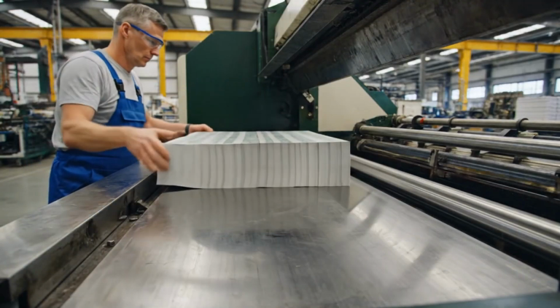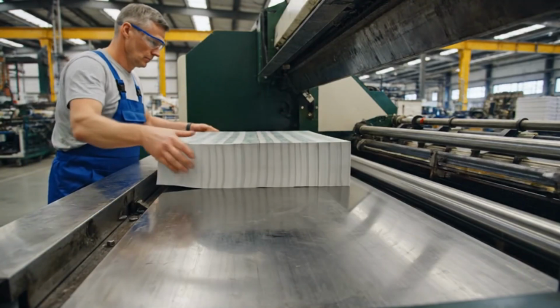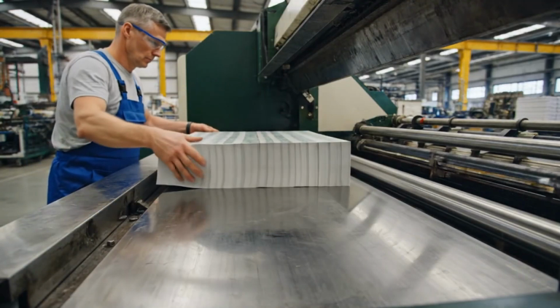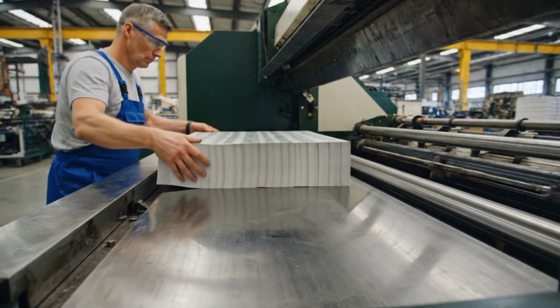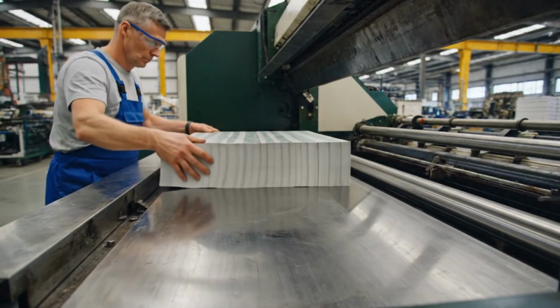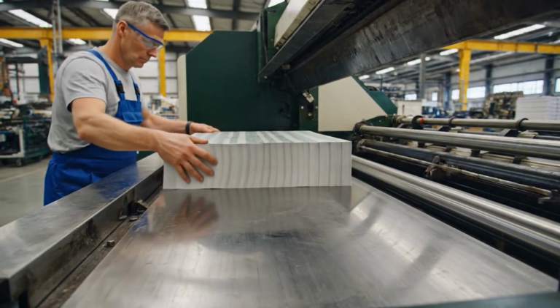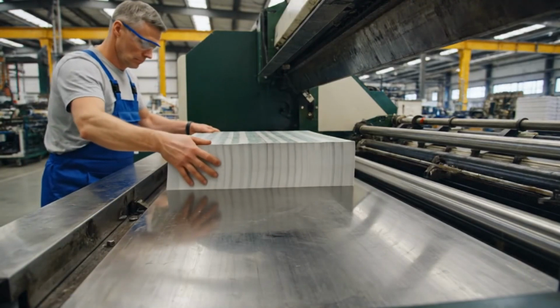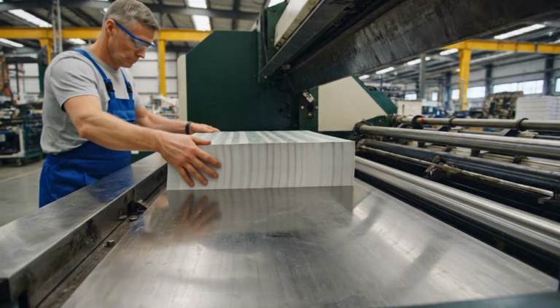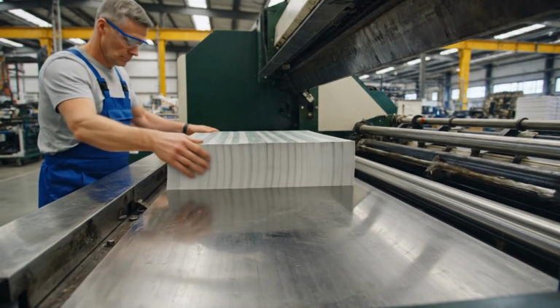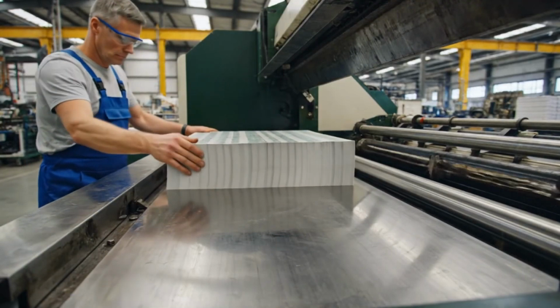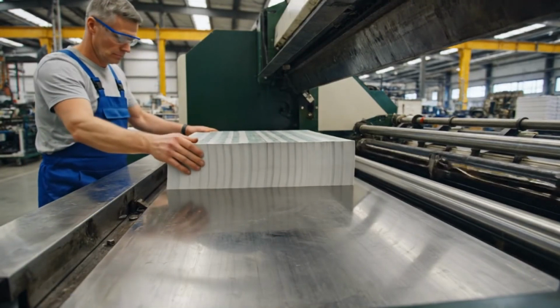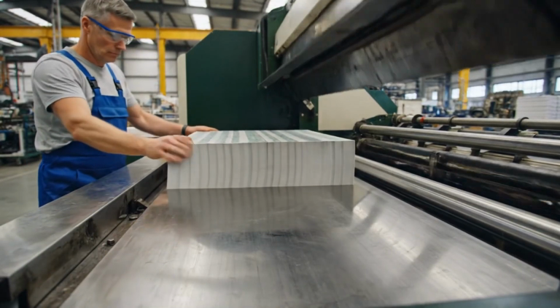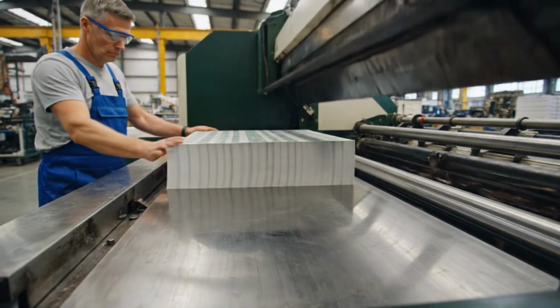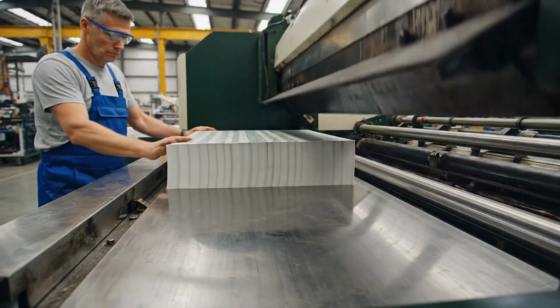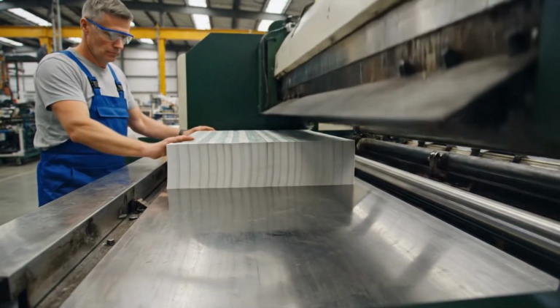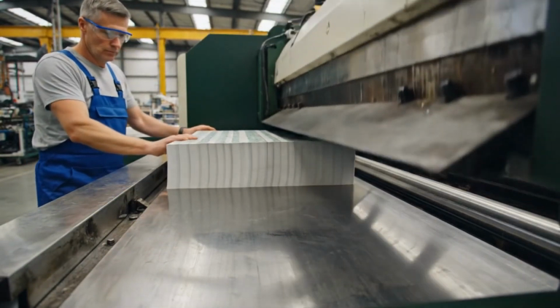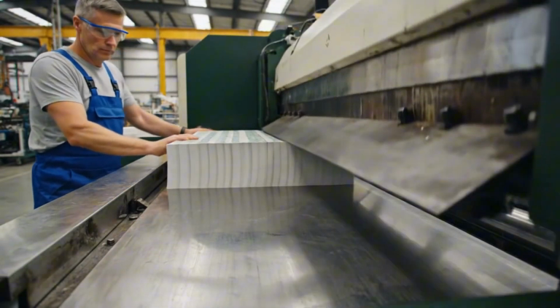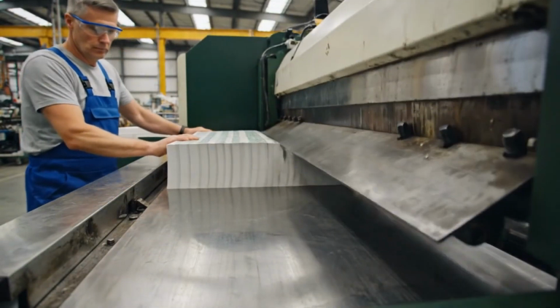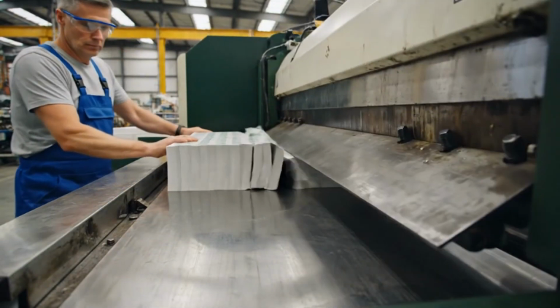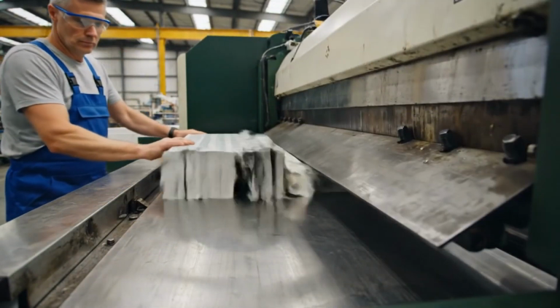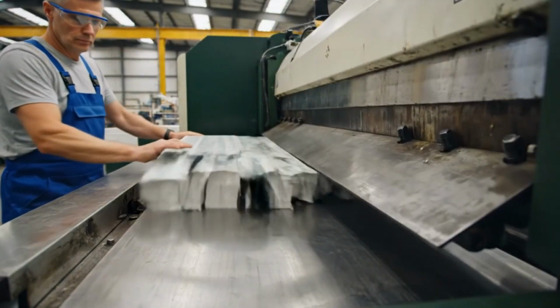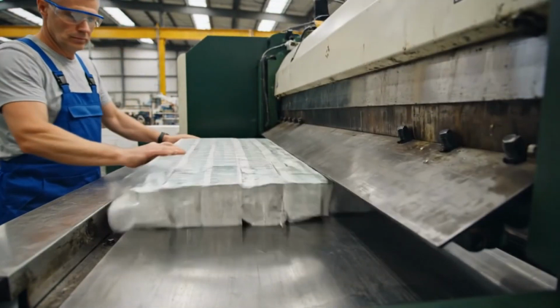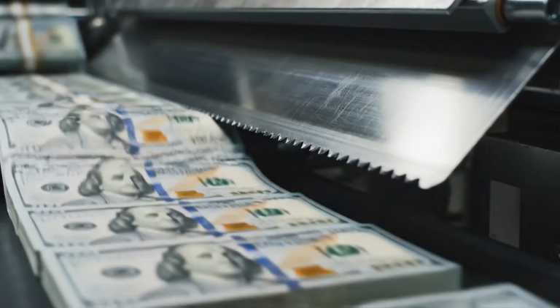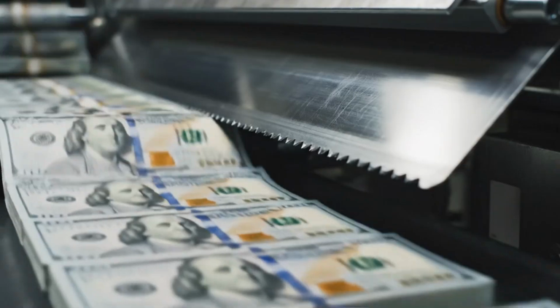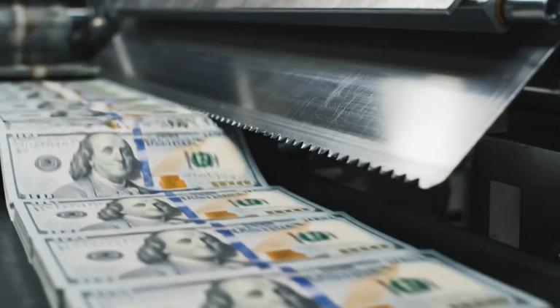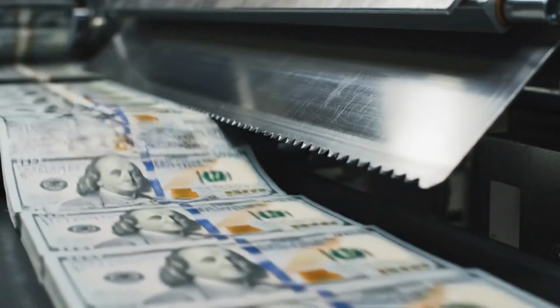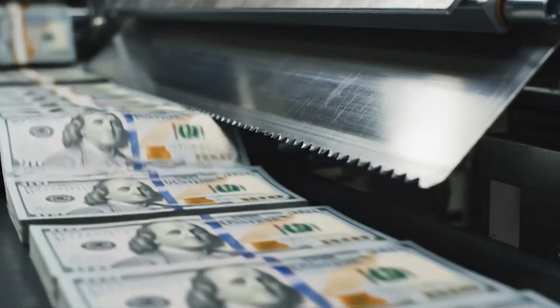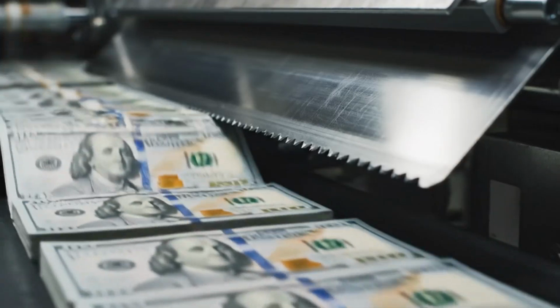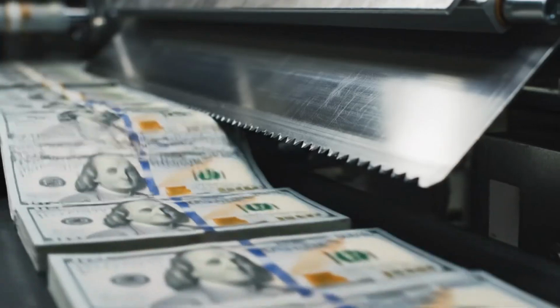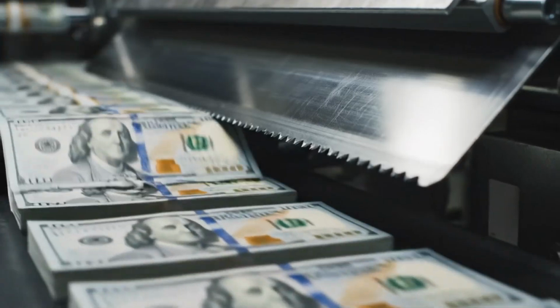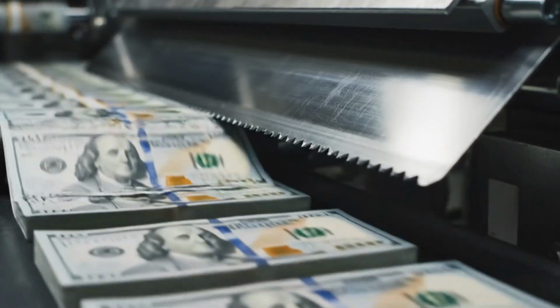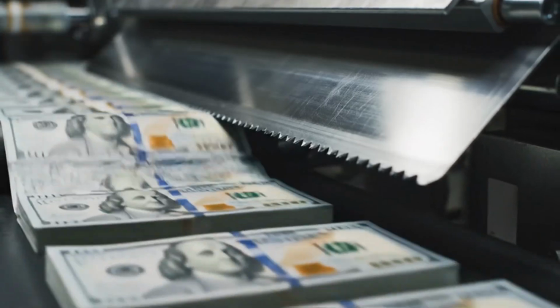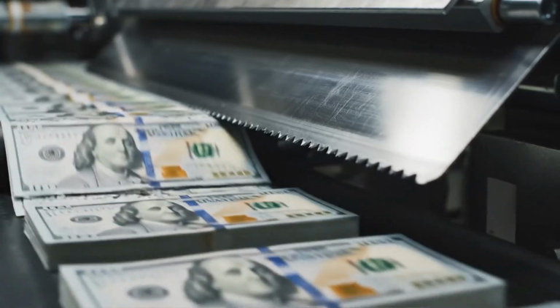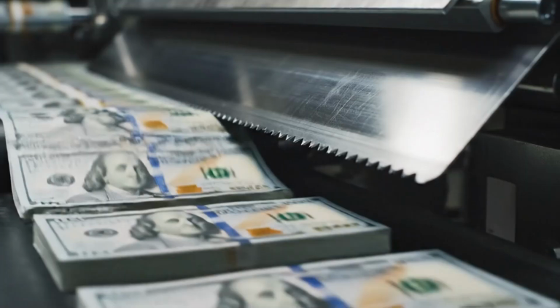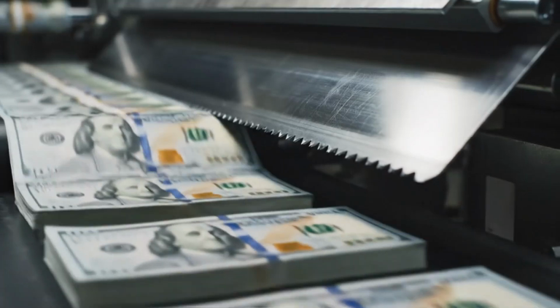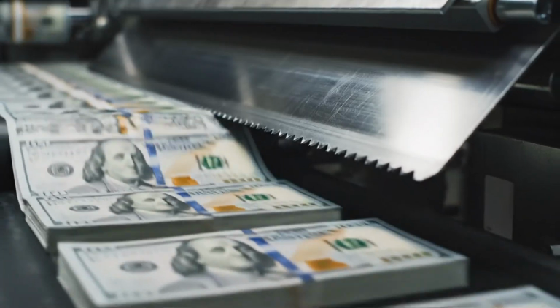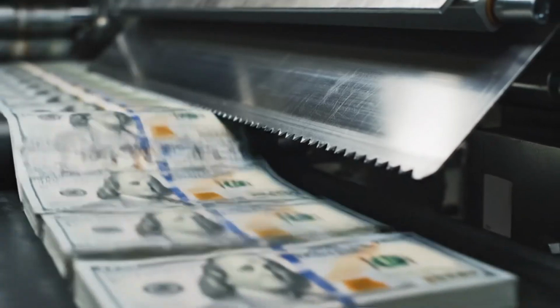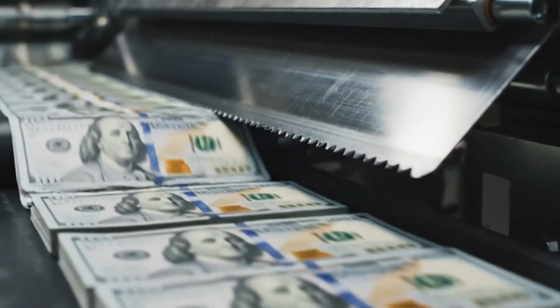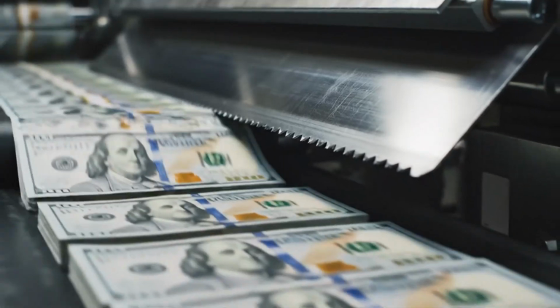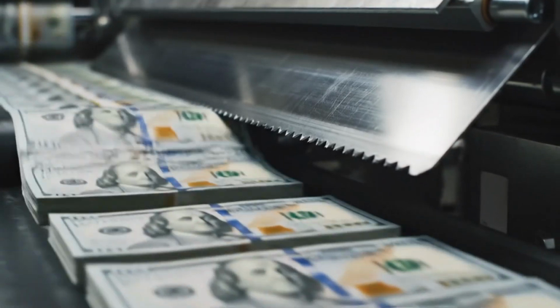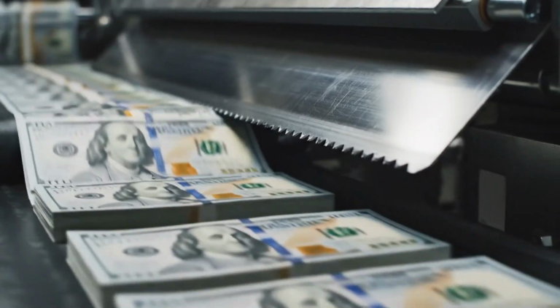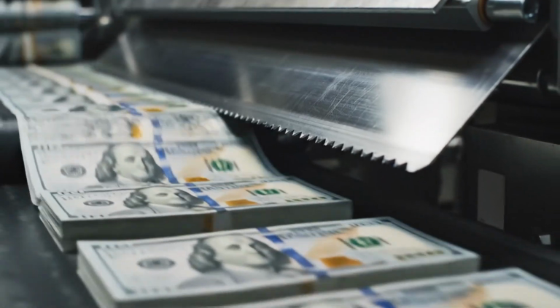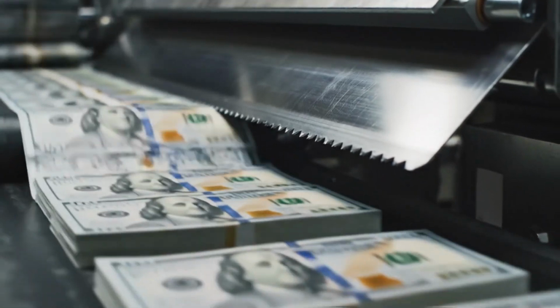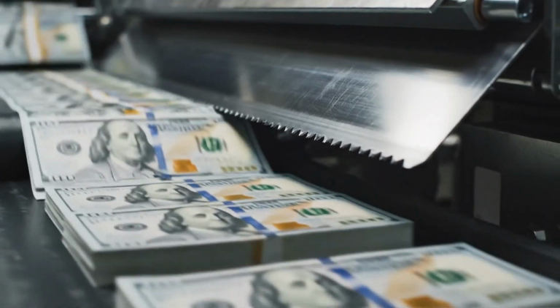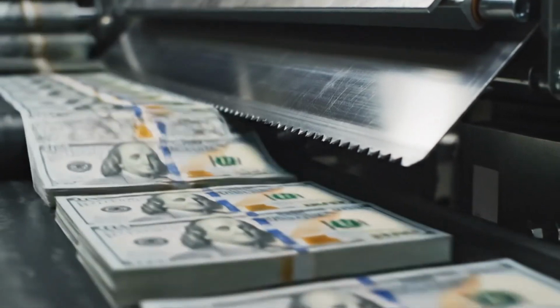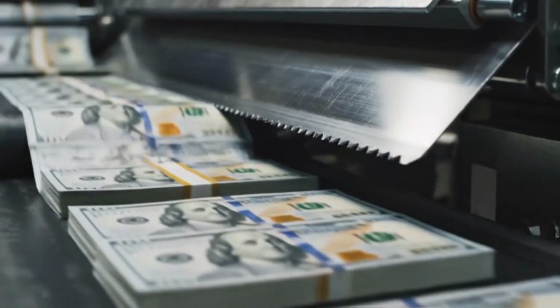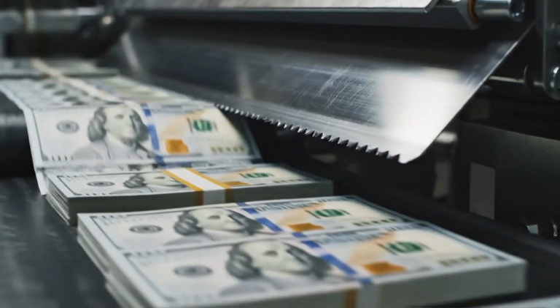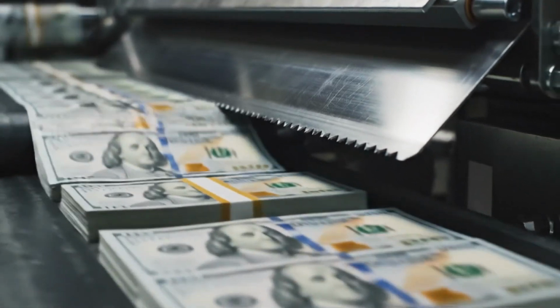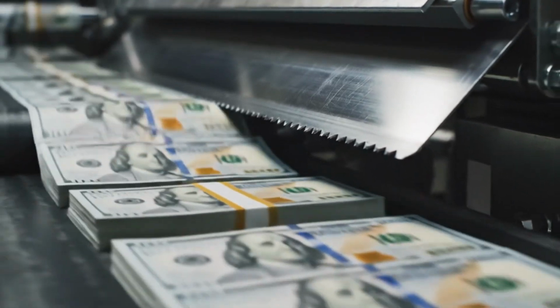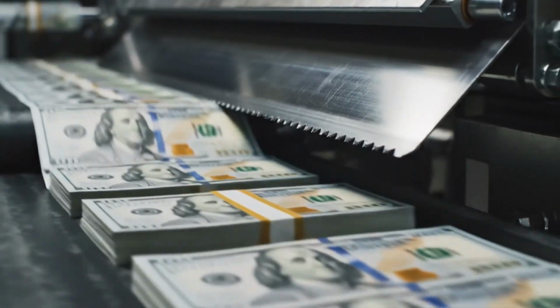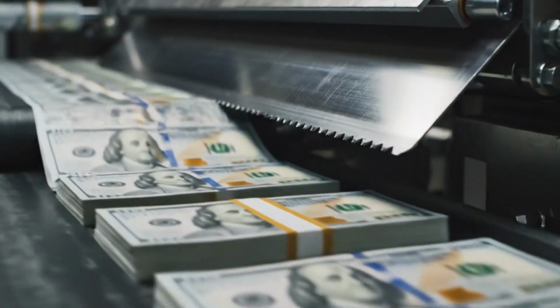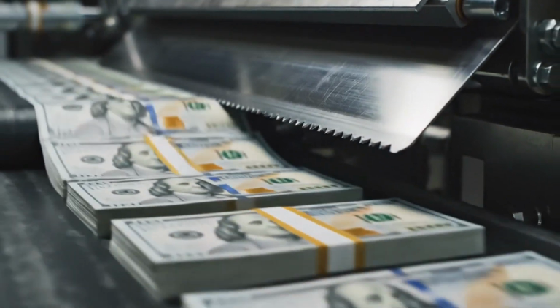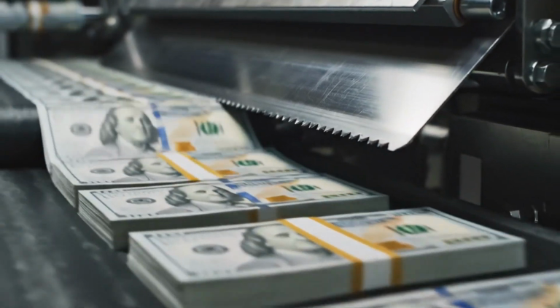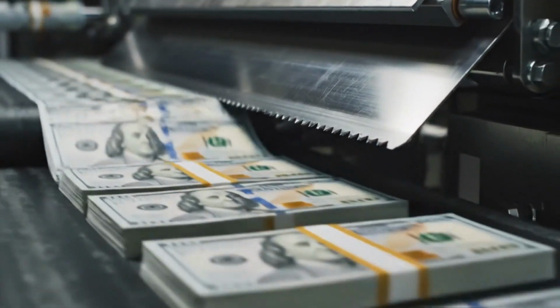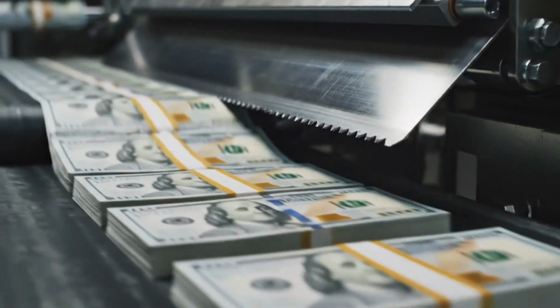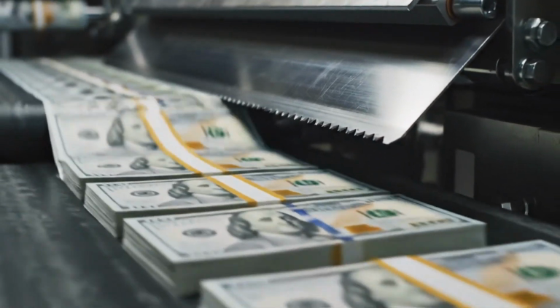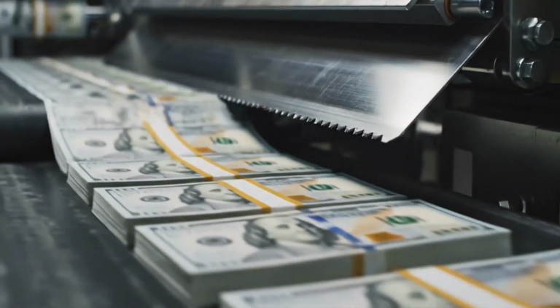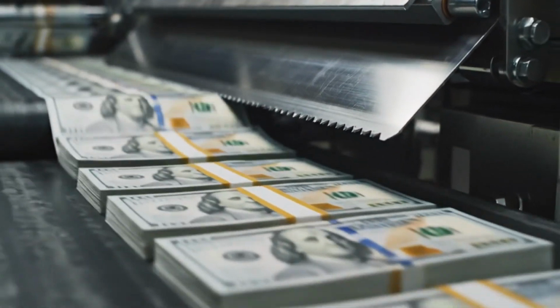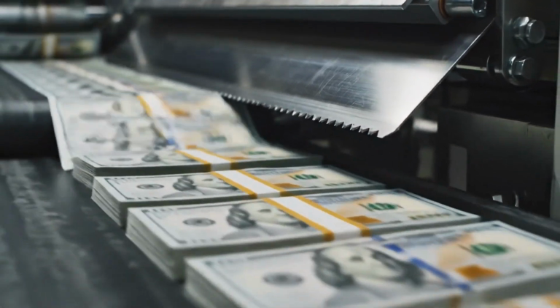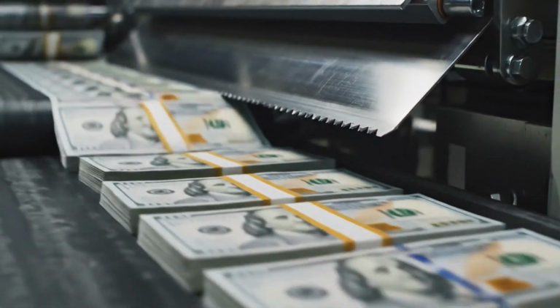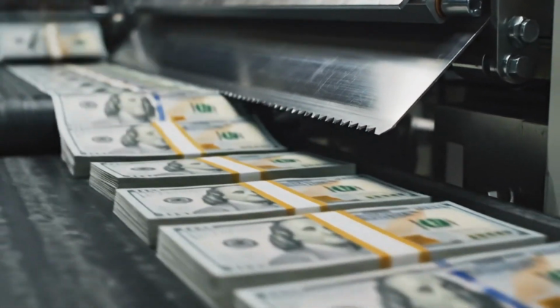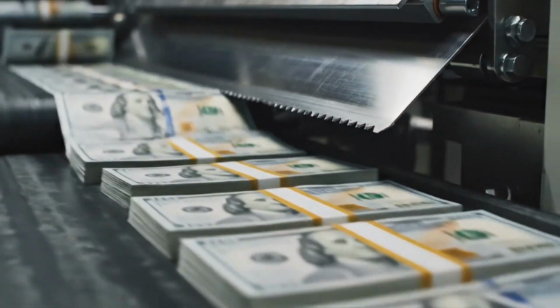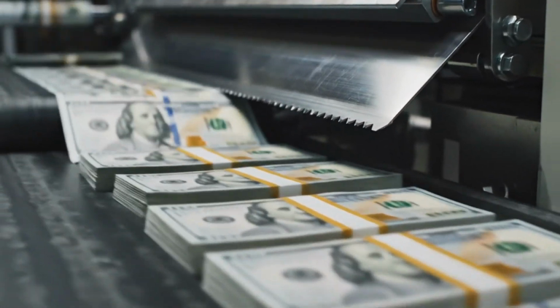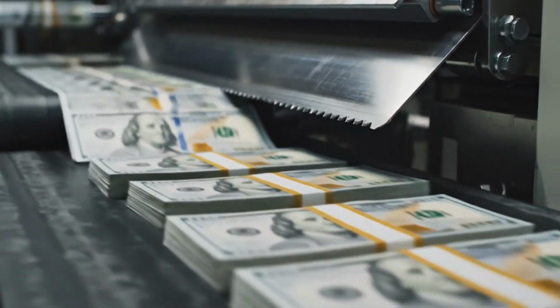Loose bills are whipped through a vacuum vortex, instantly organizing the chaotic stream into neat, count-perfect stacks of 100.